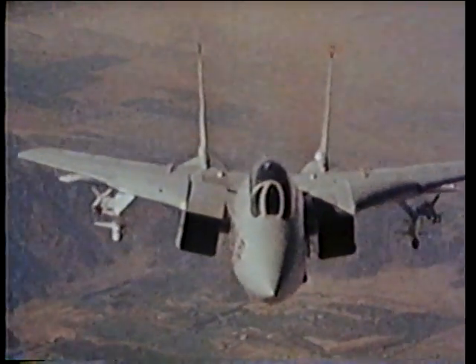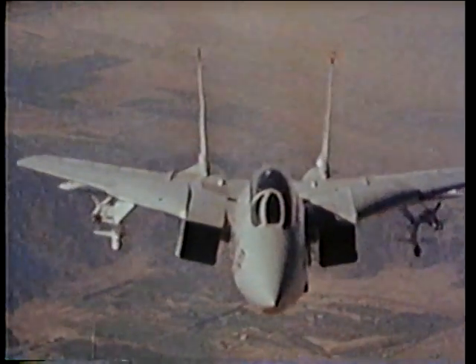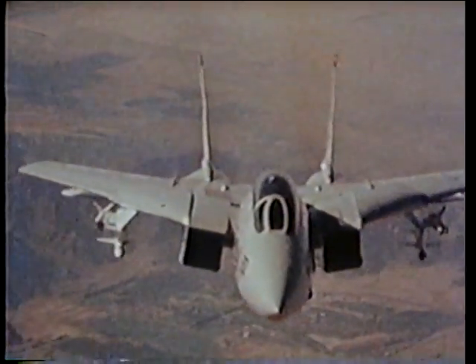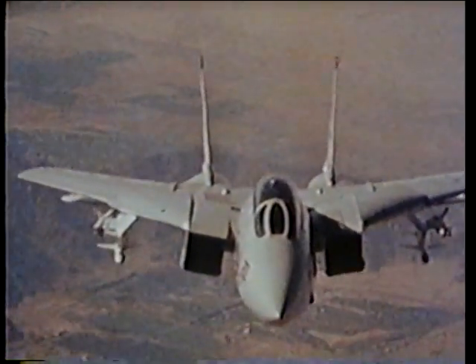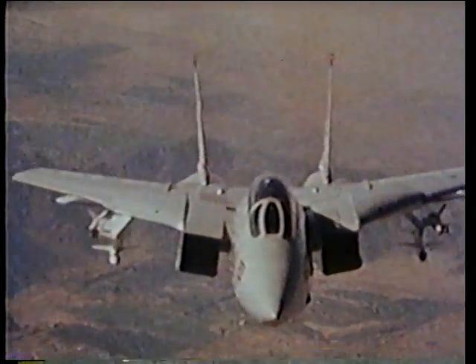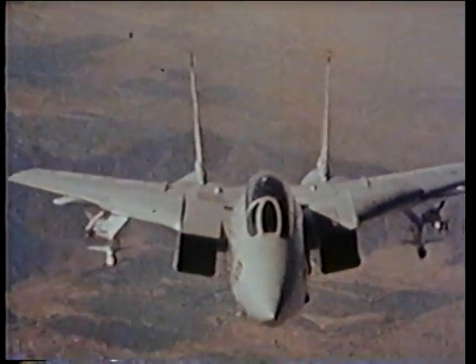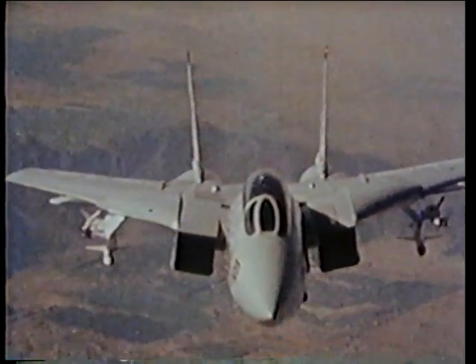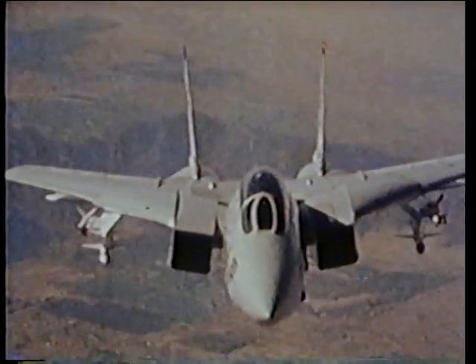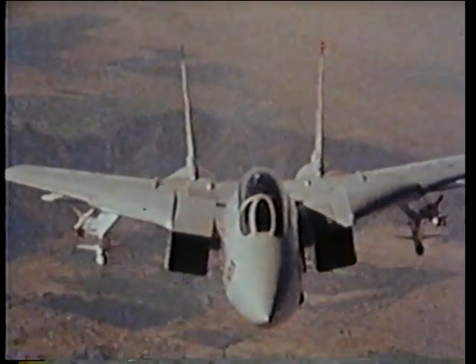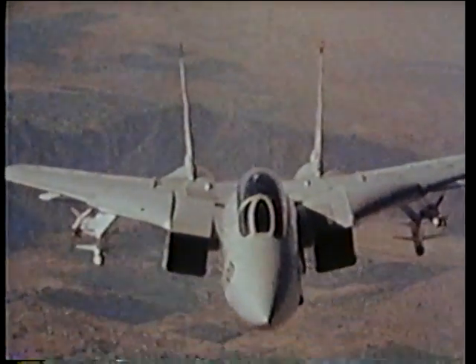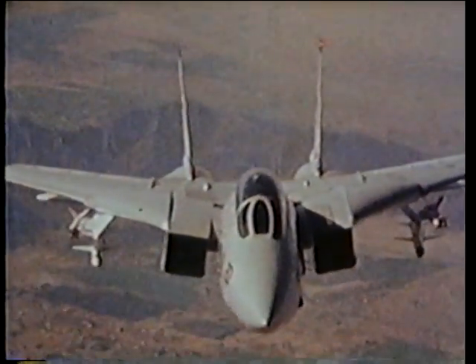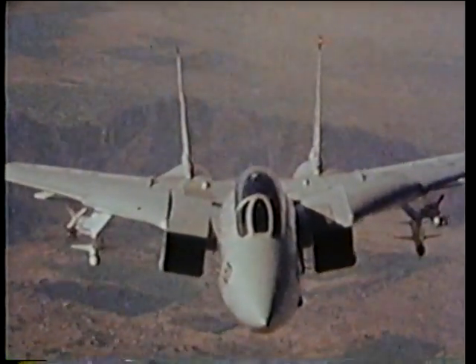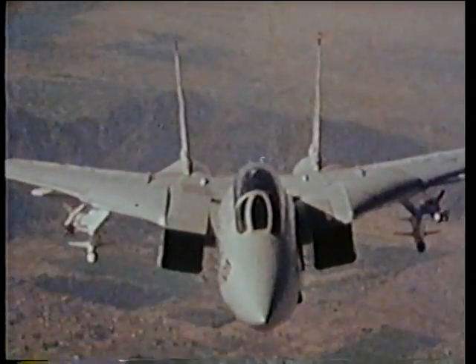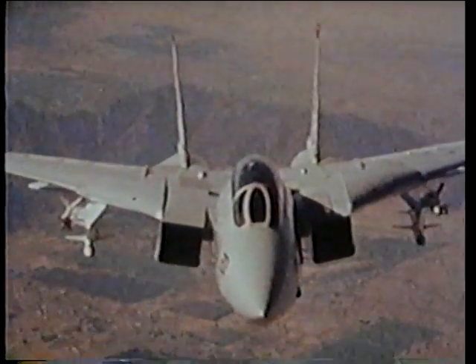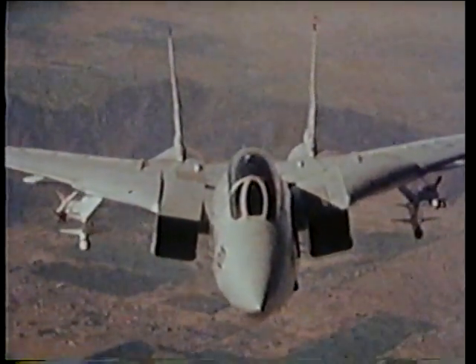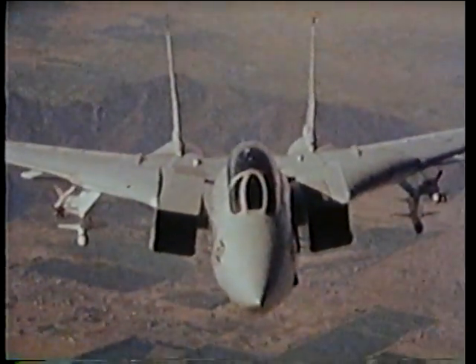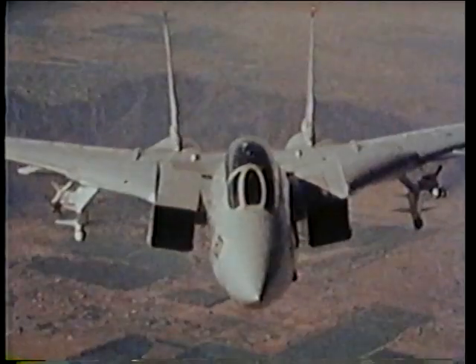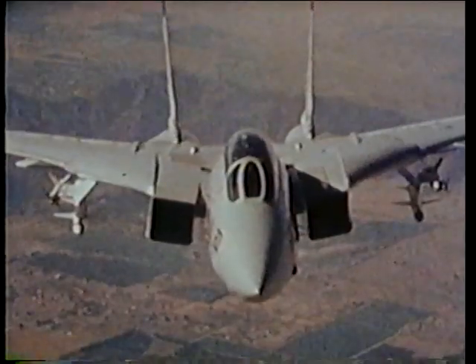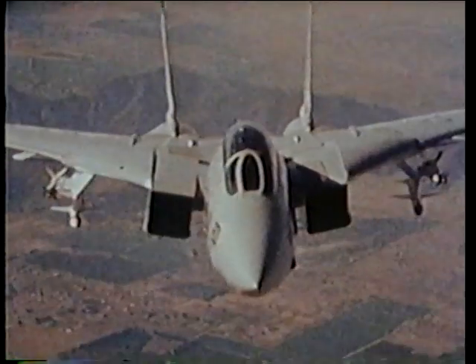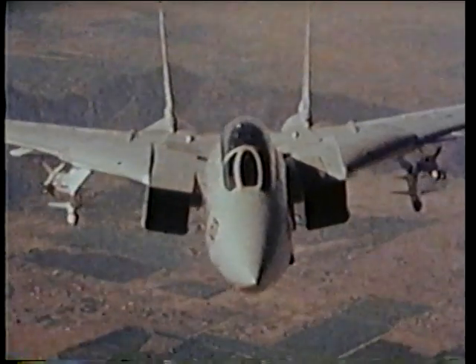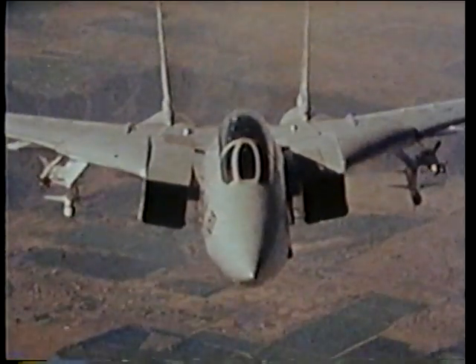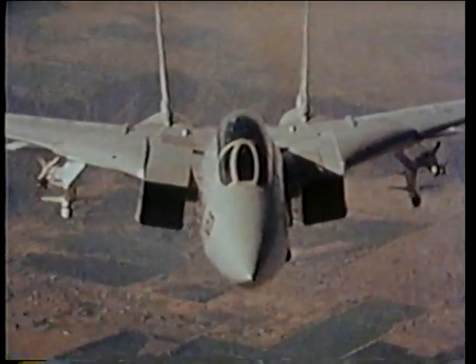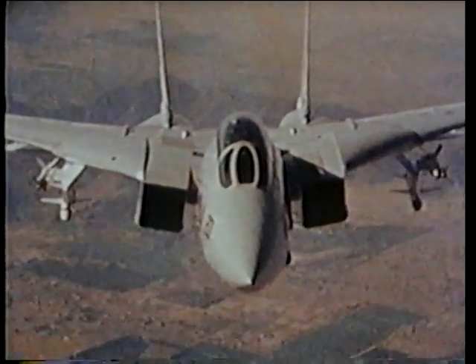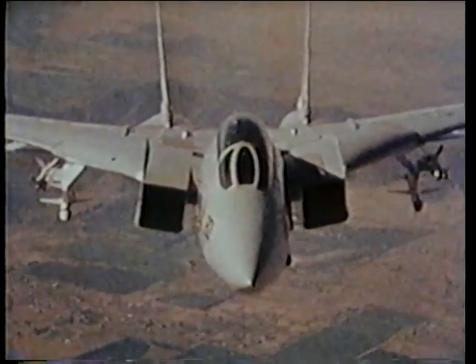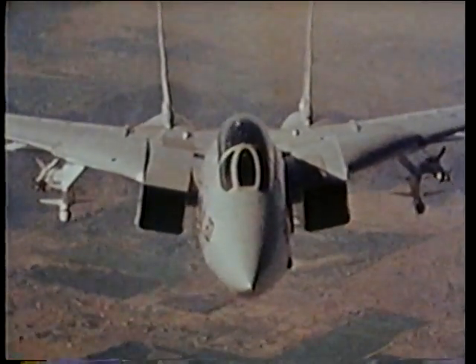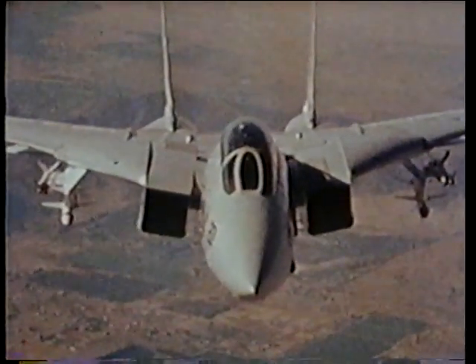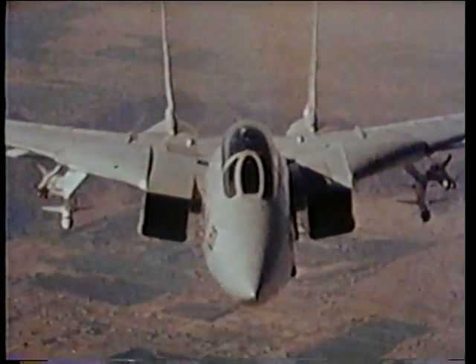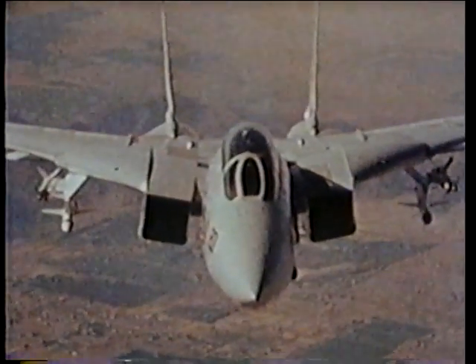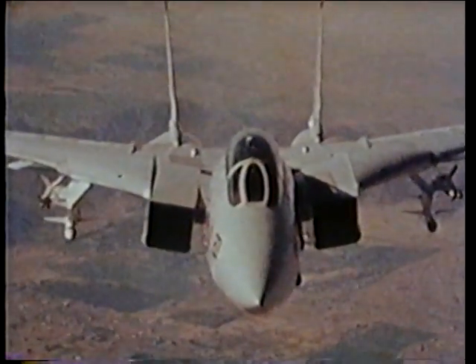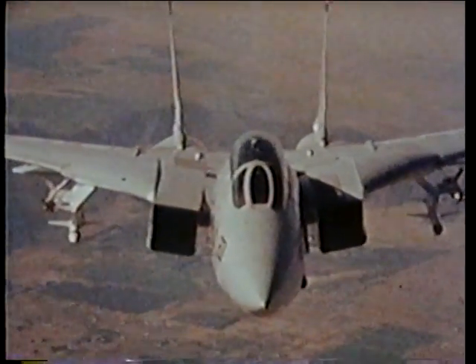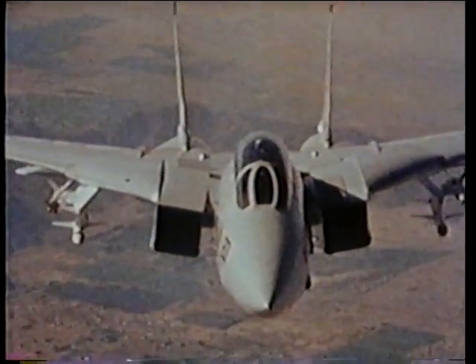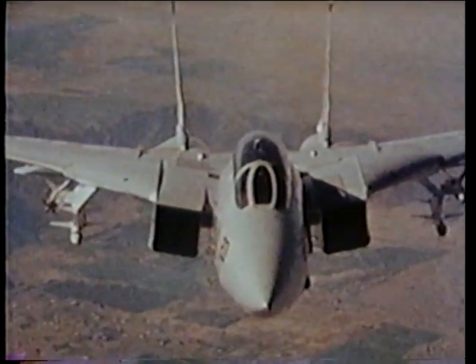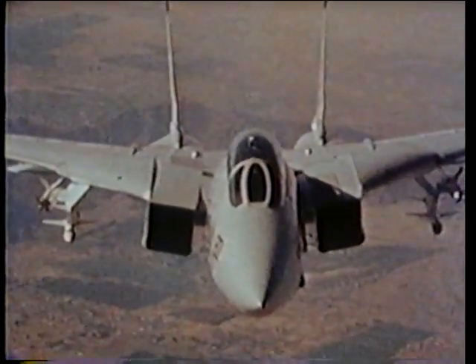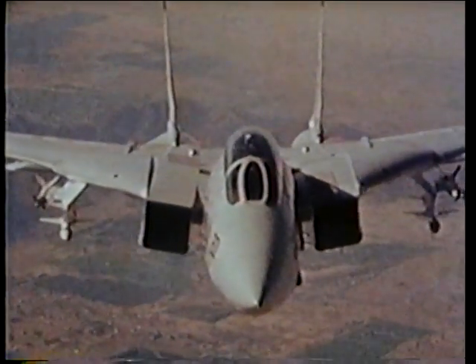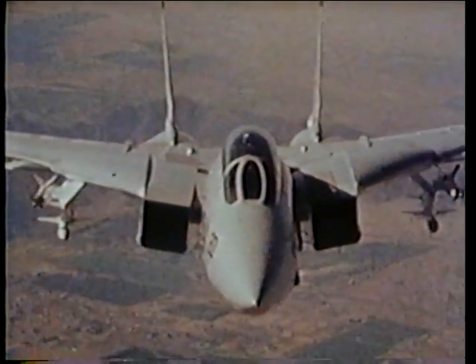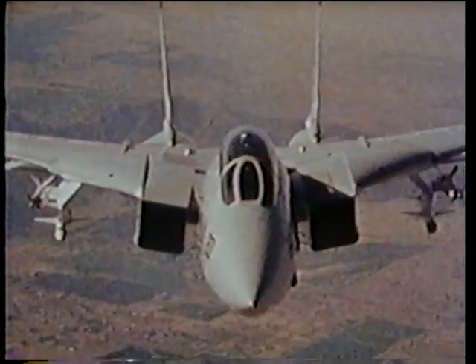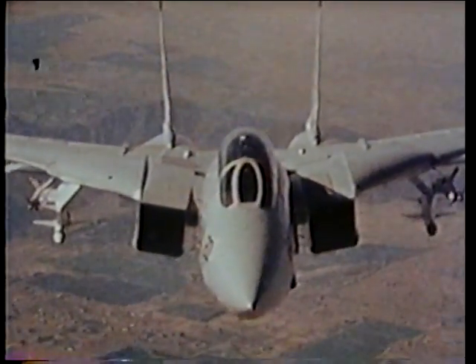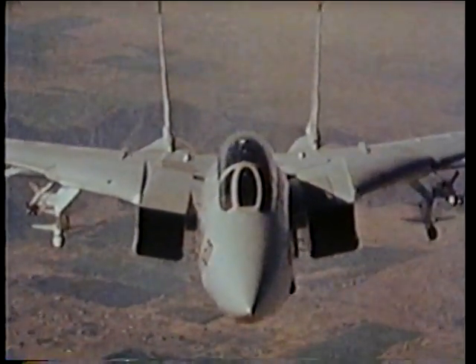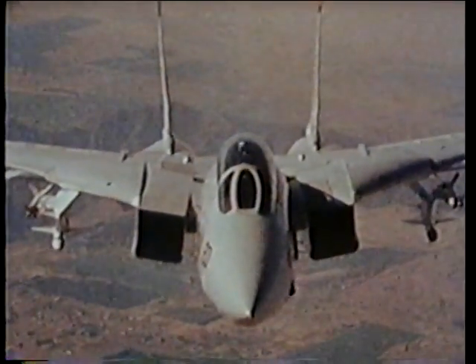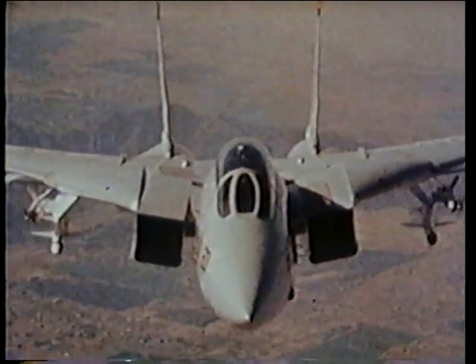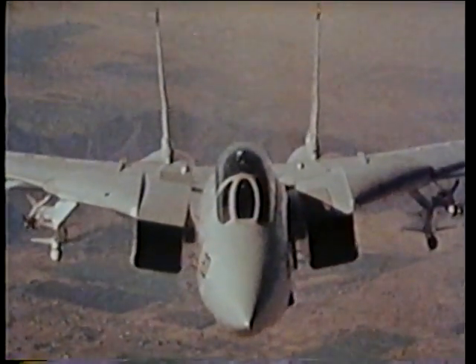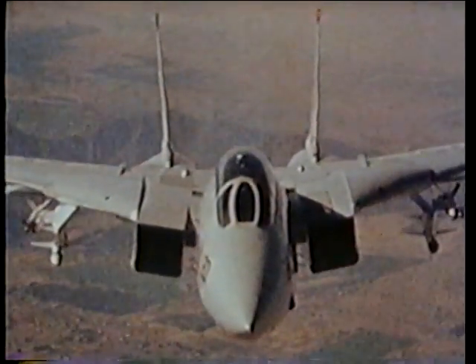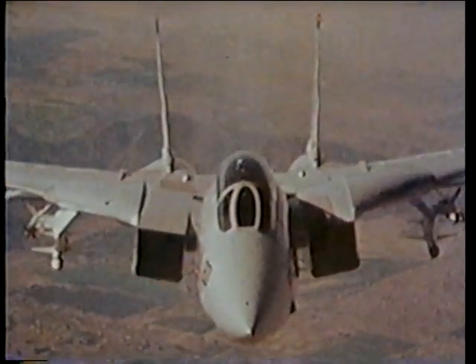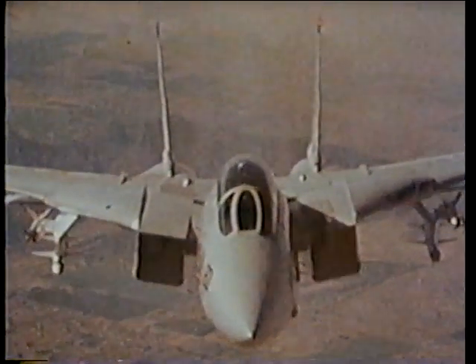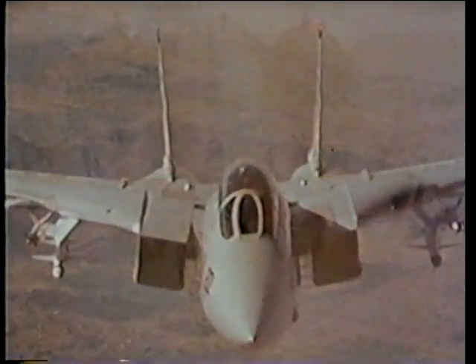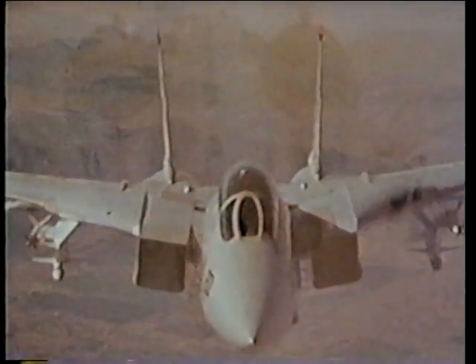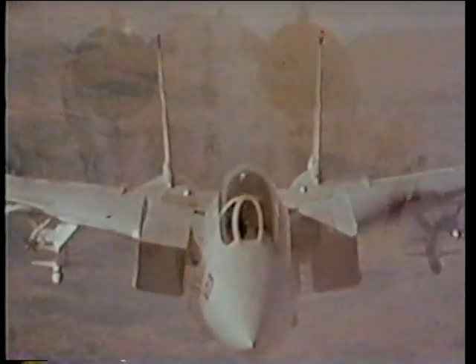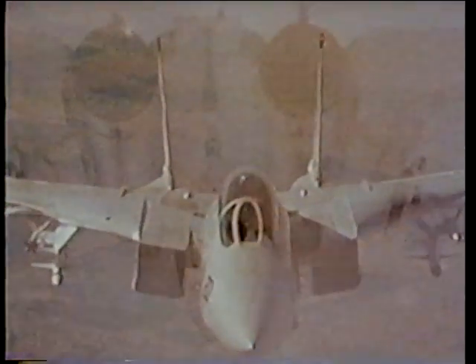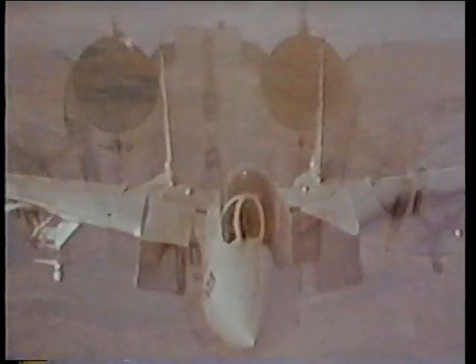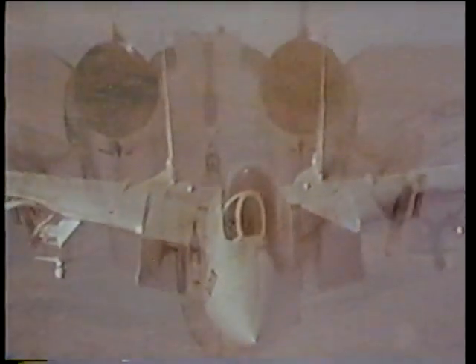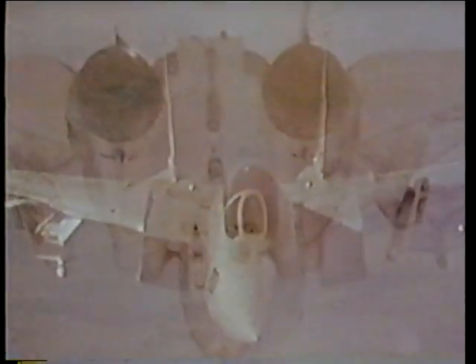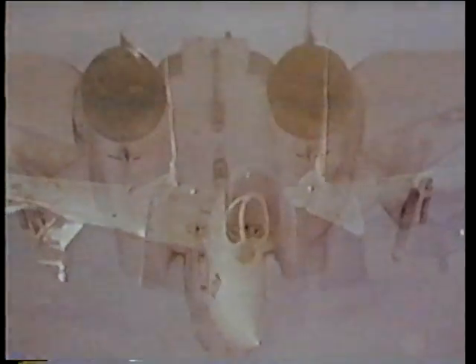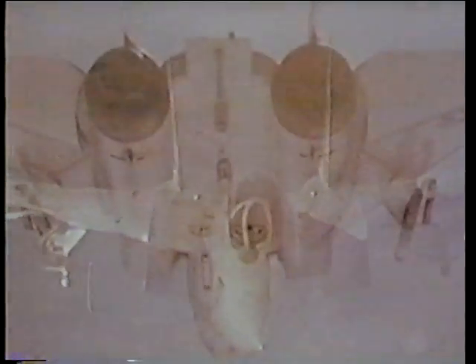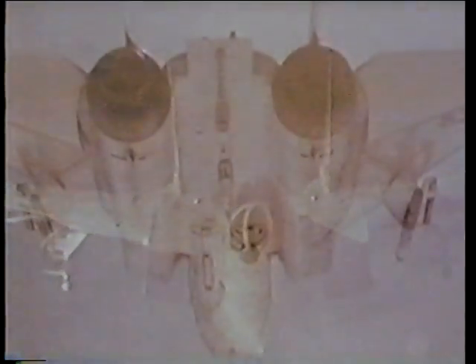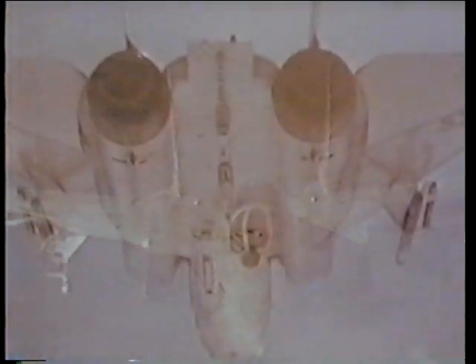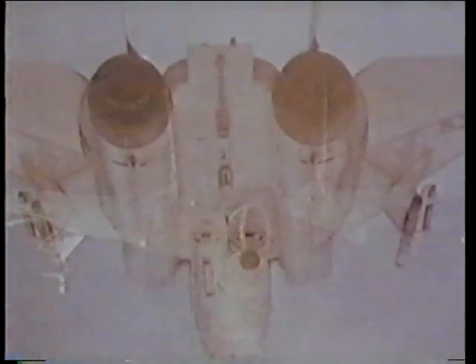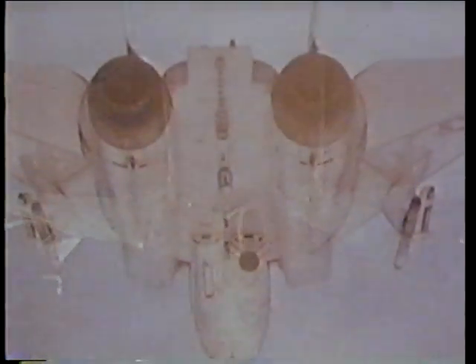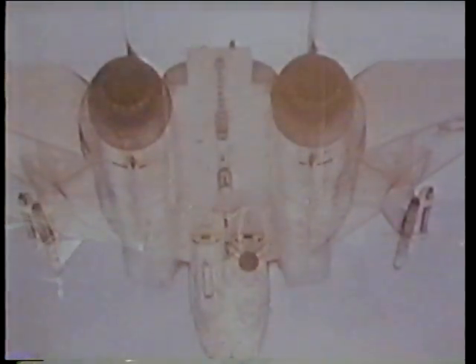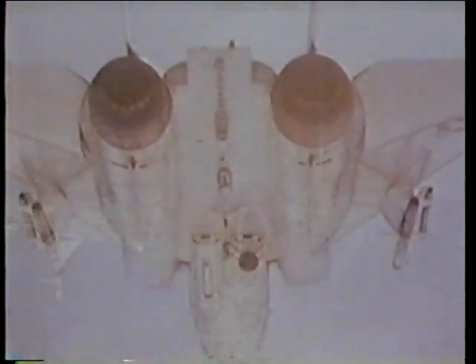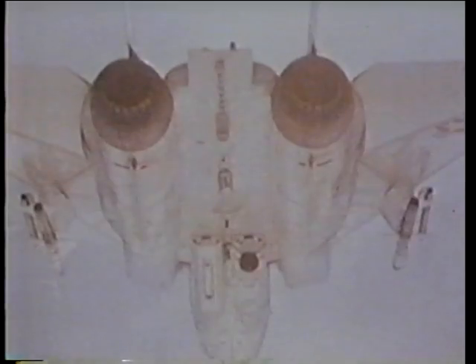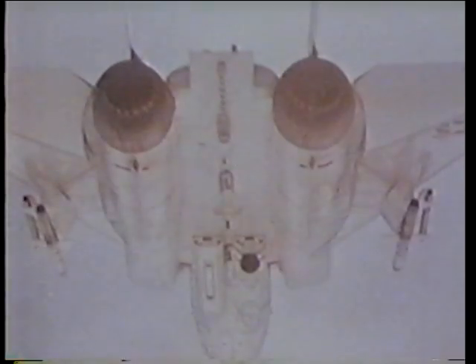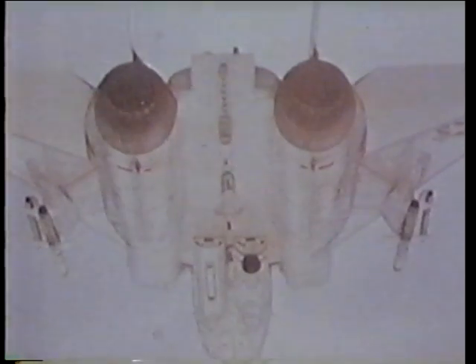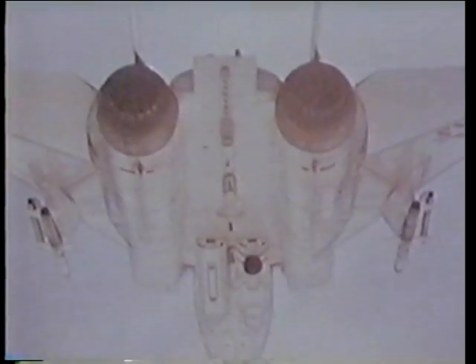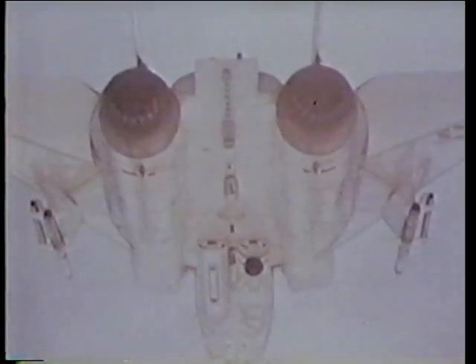The F-14 Tomcat — a superior air defense interceptor for today and well into the 1990s.